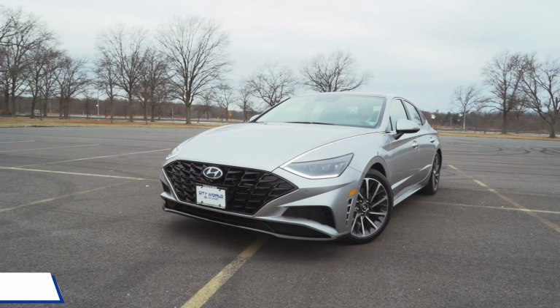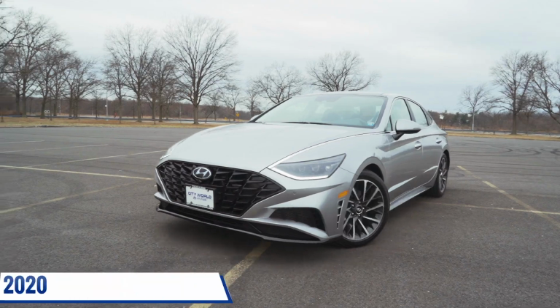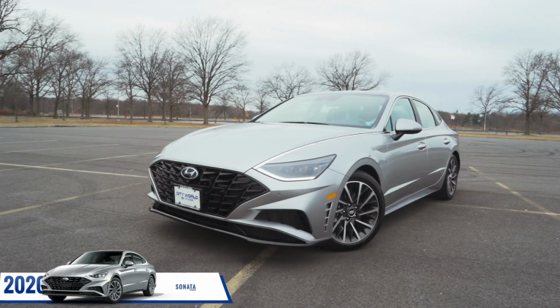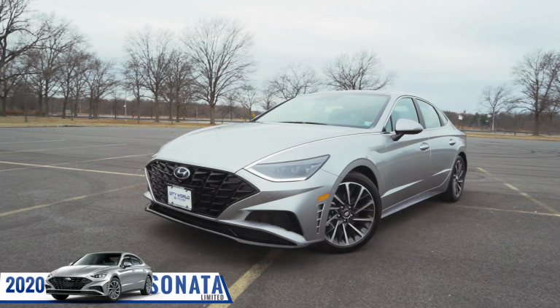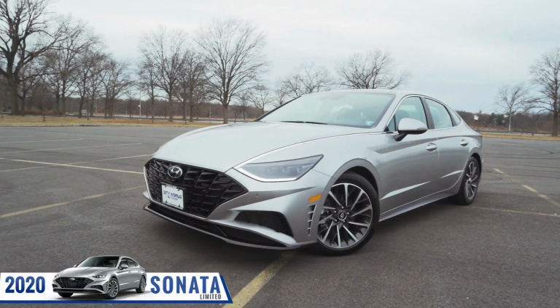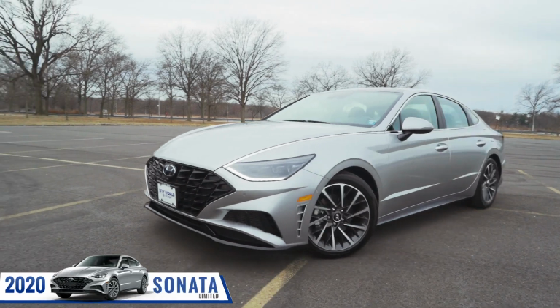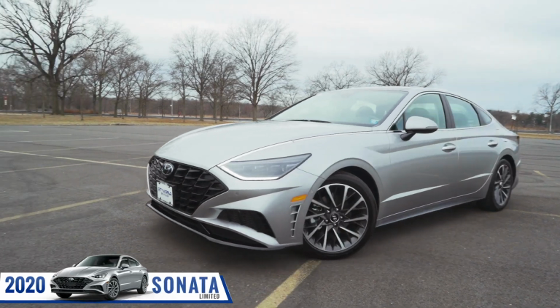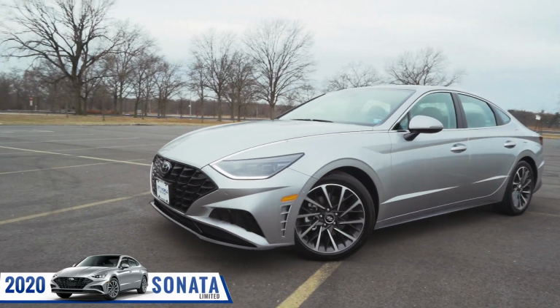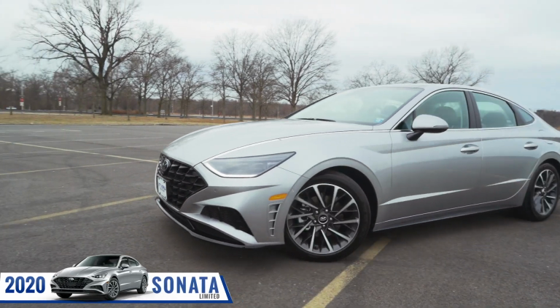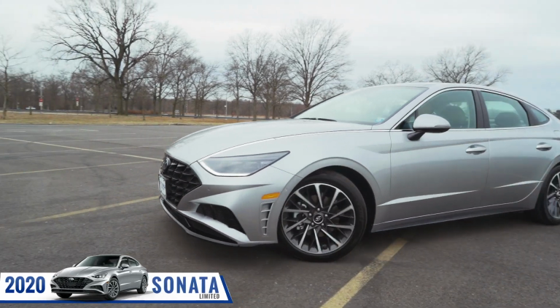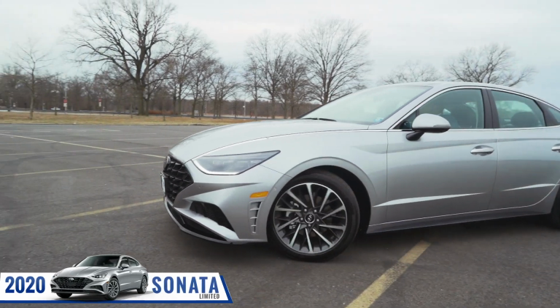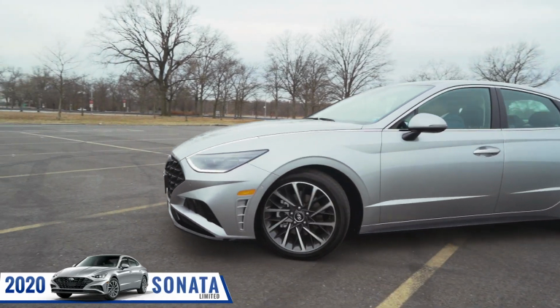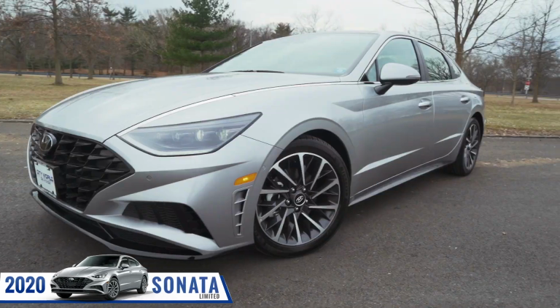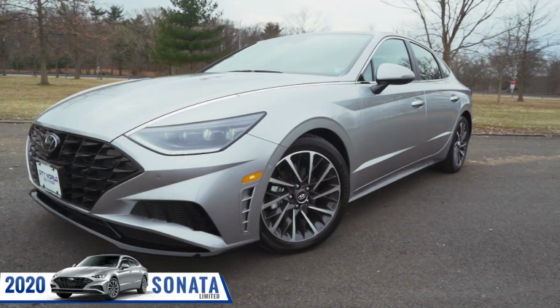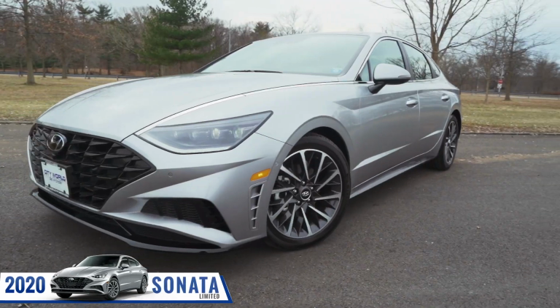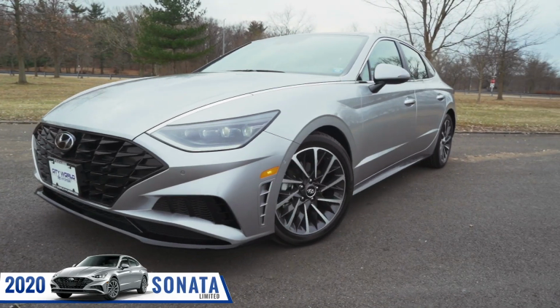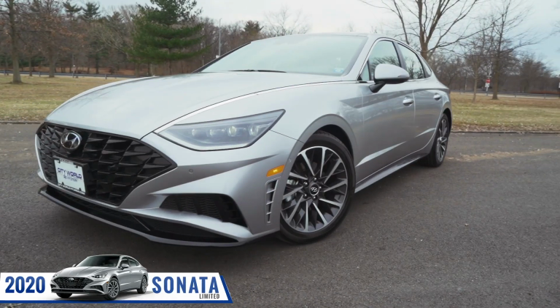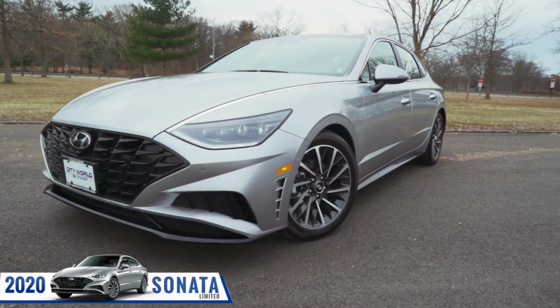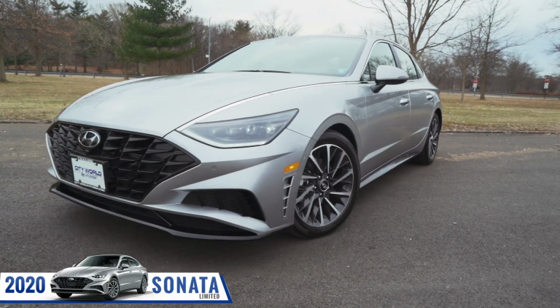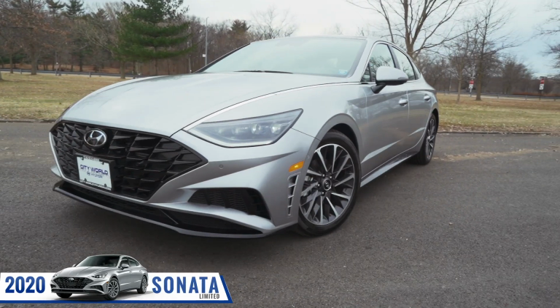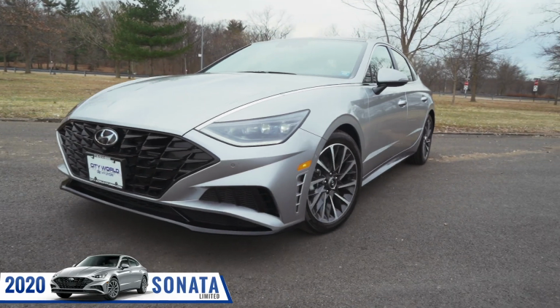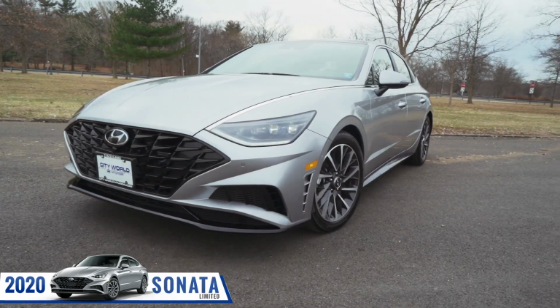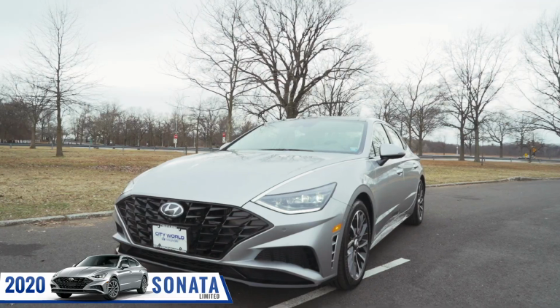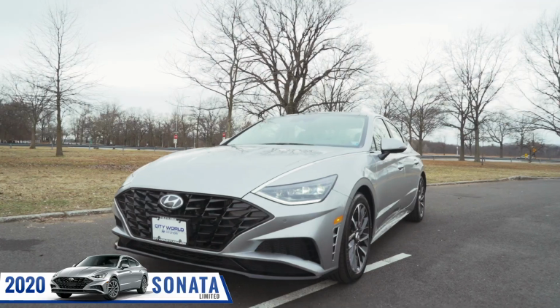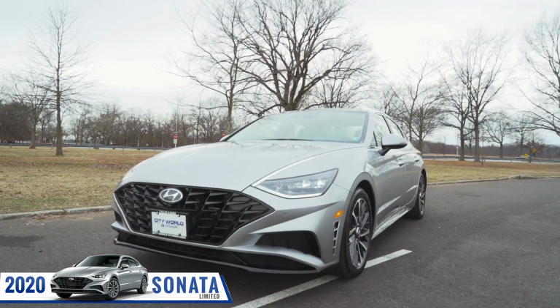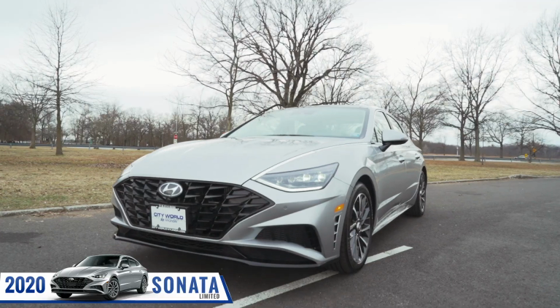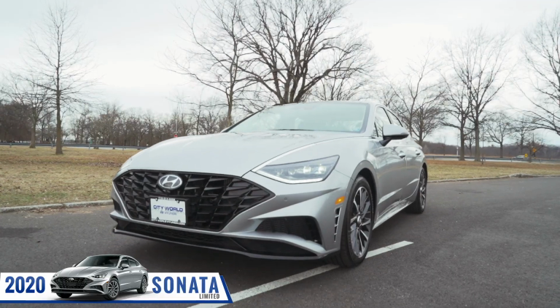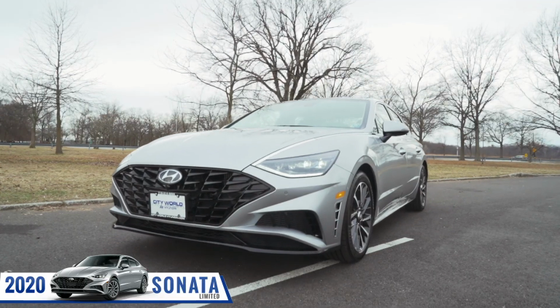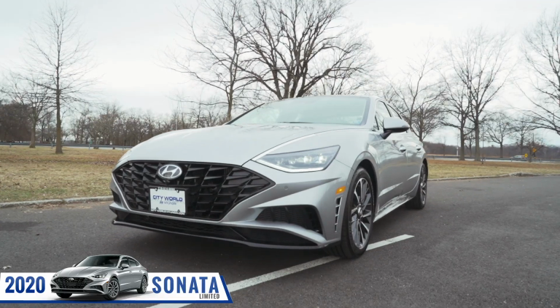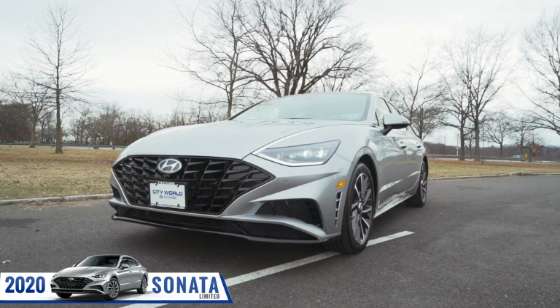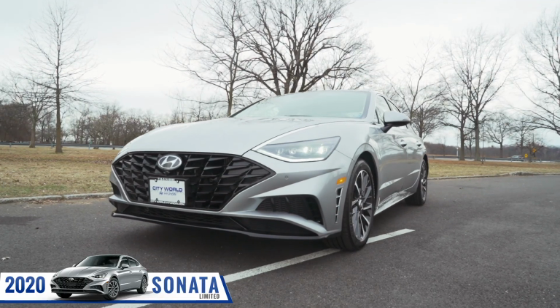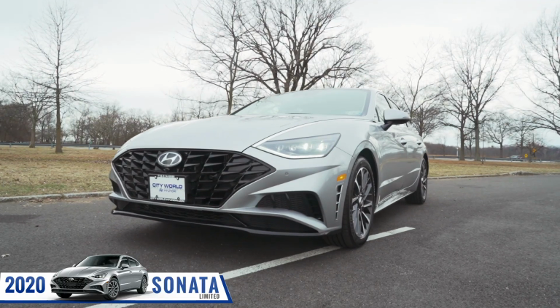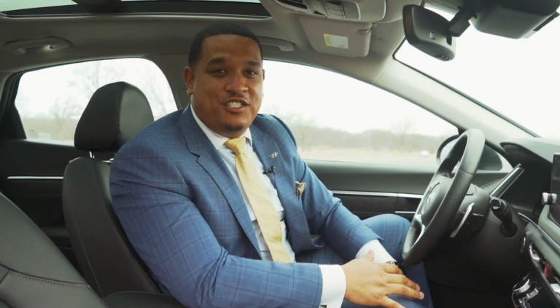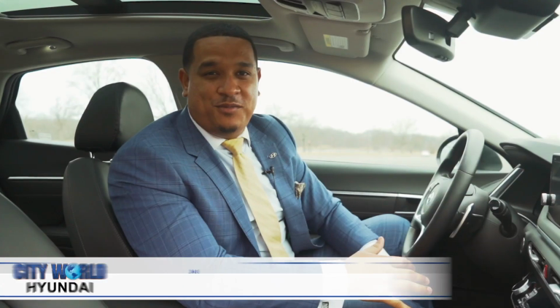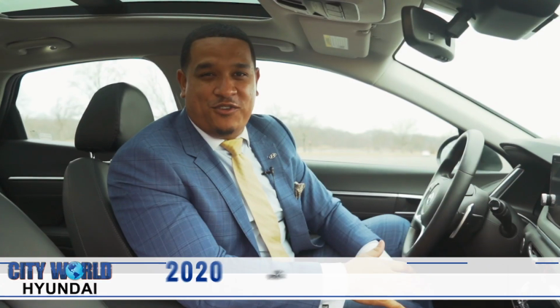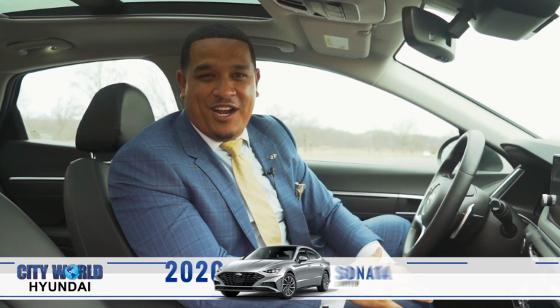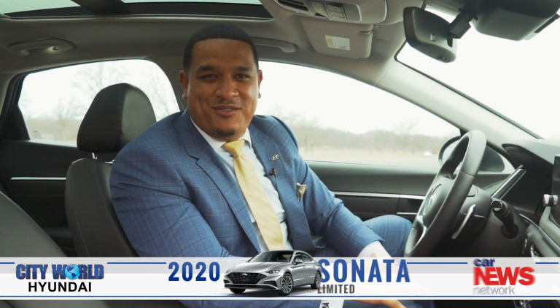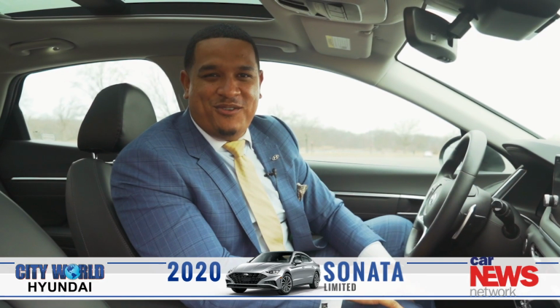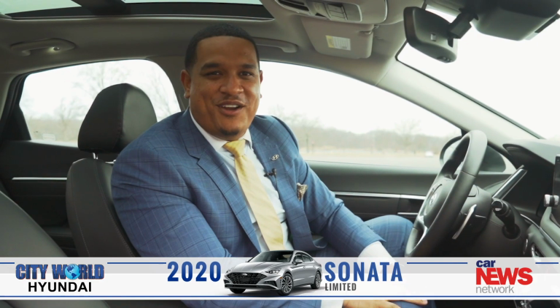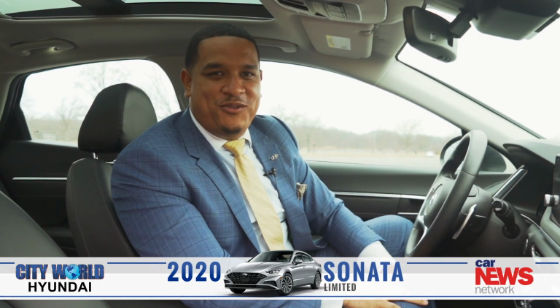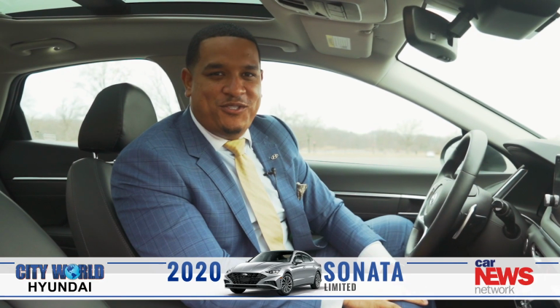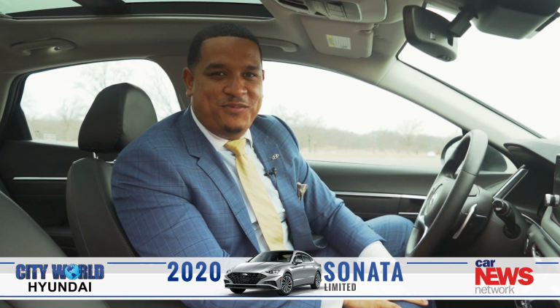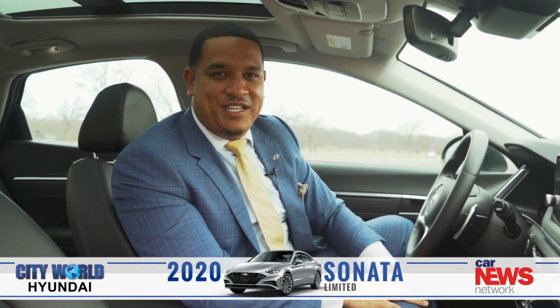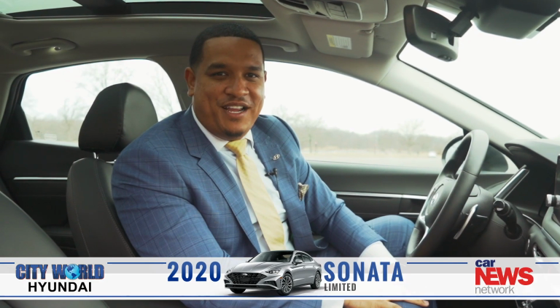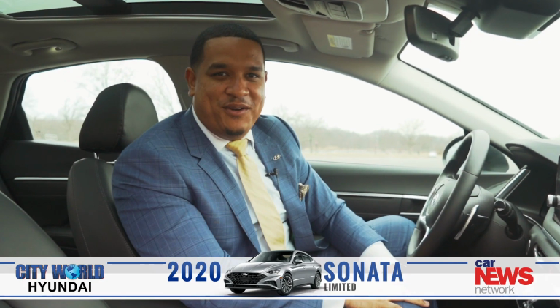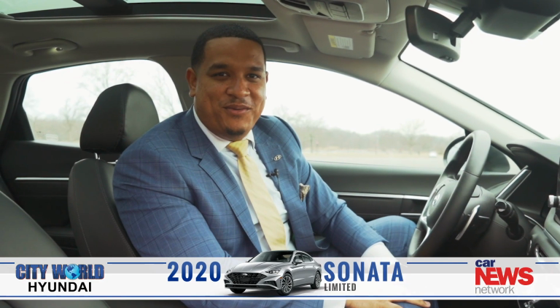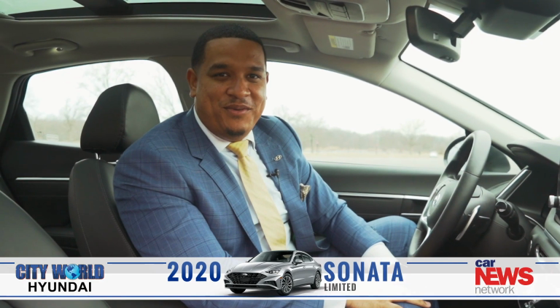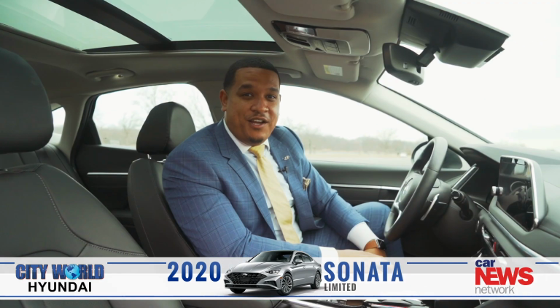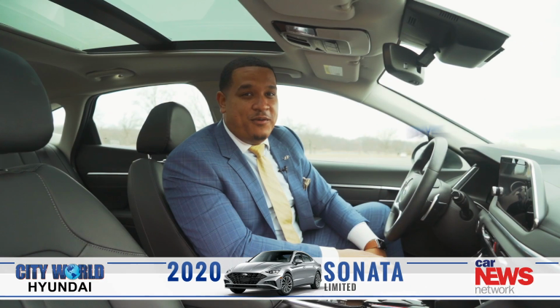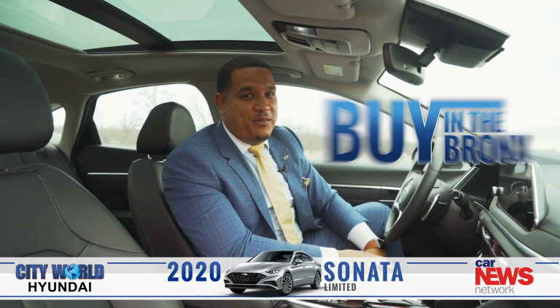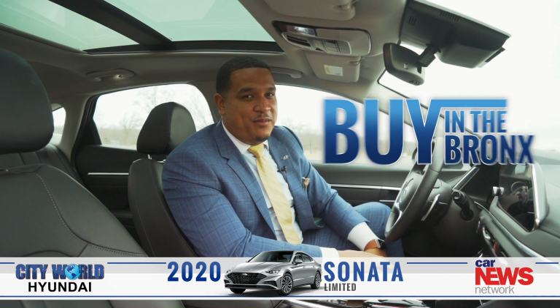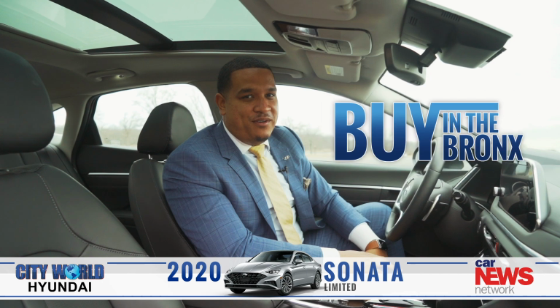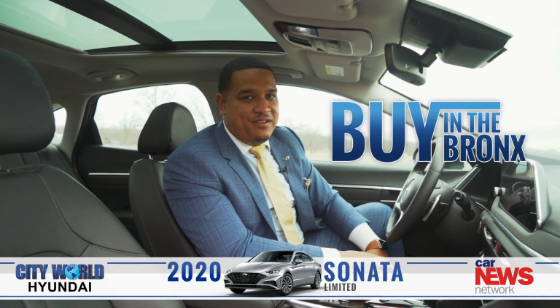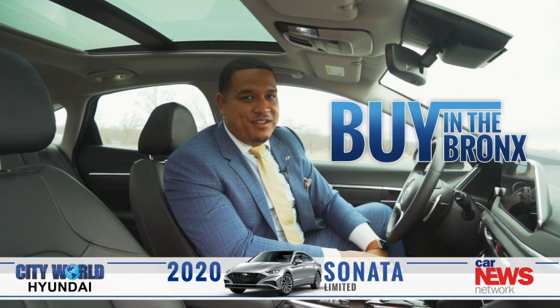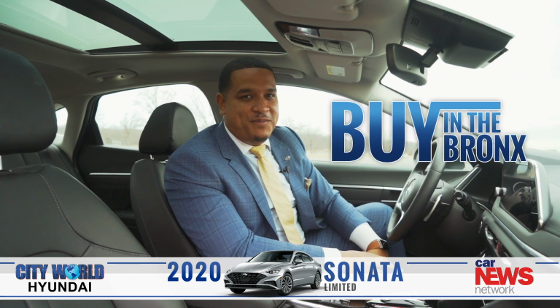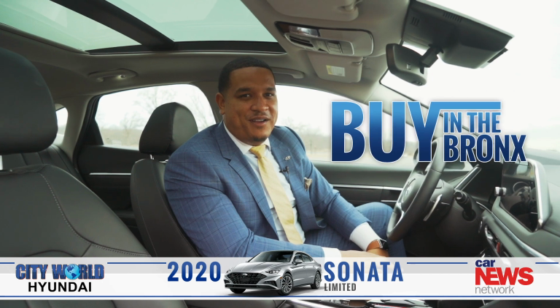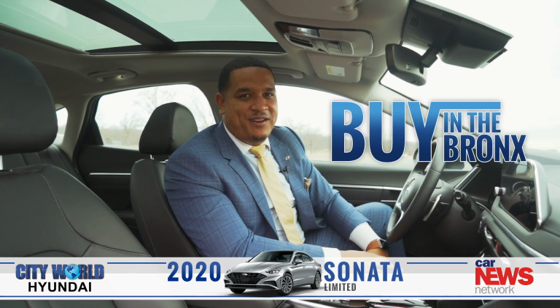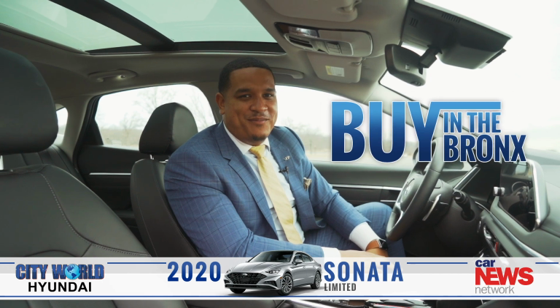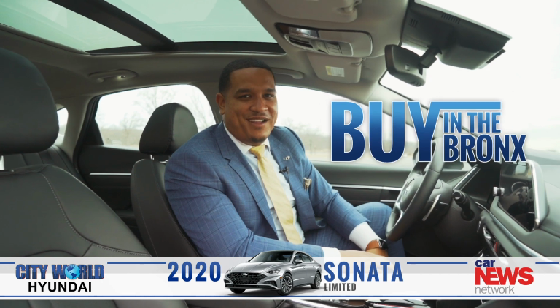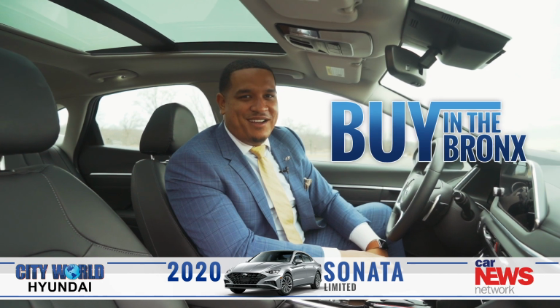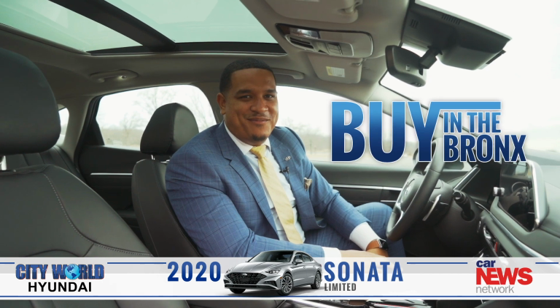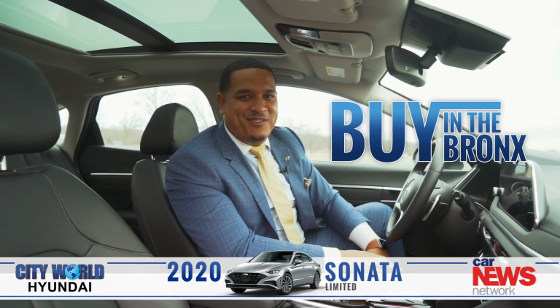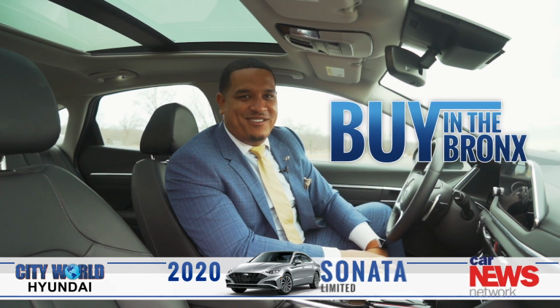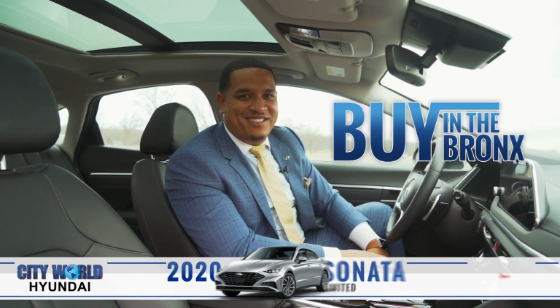There's so much more to see on our 2020 brand new Hyundai Sonata. Subscribe to our YouTube channel. And remember, it's better to buy in the Bronx.